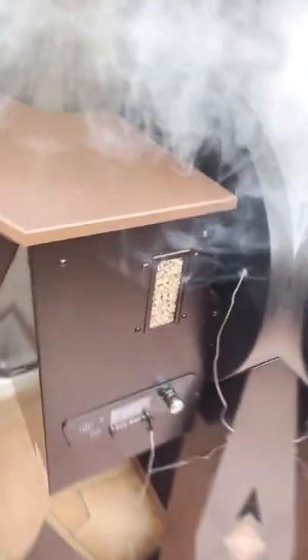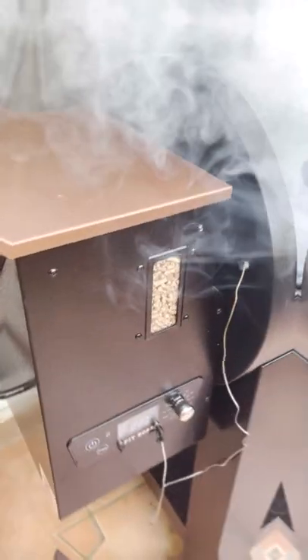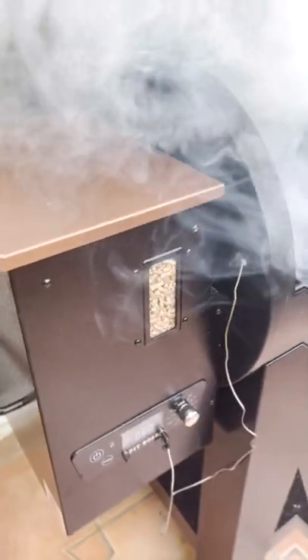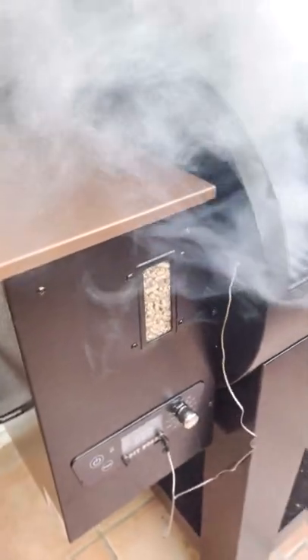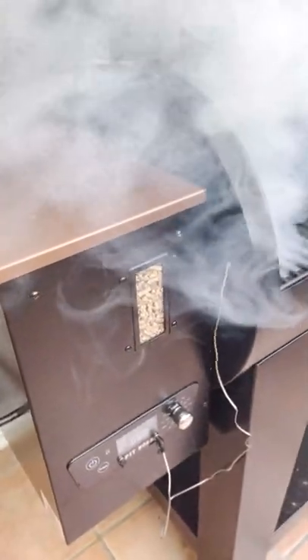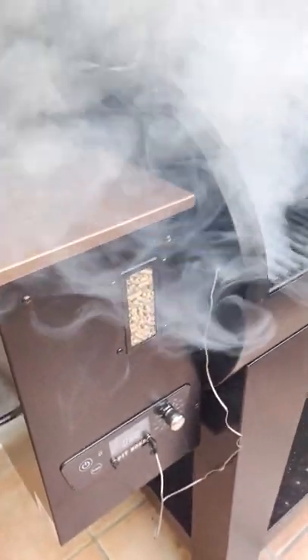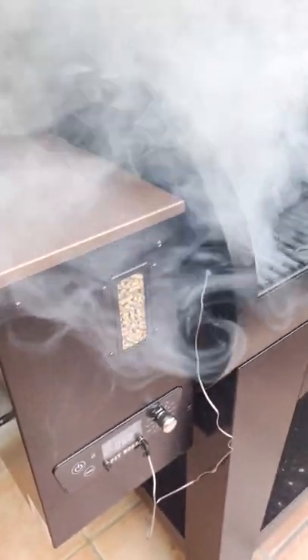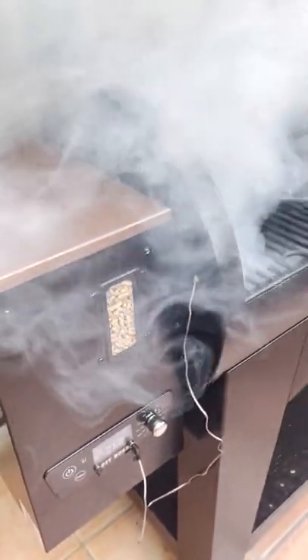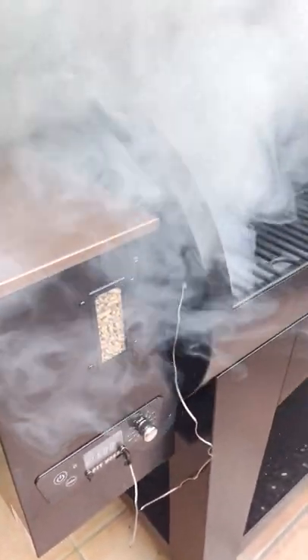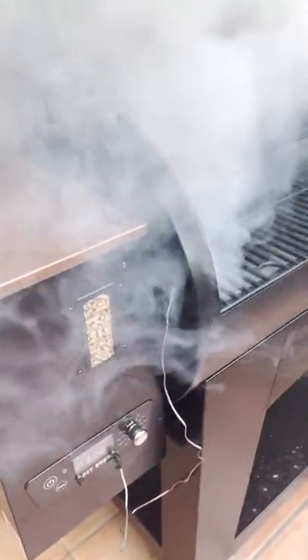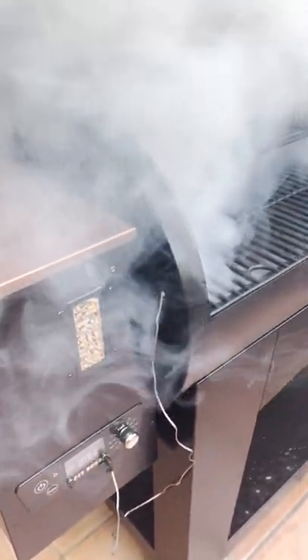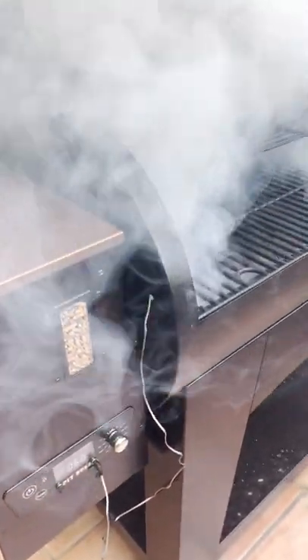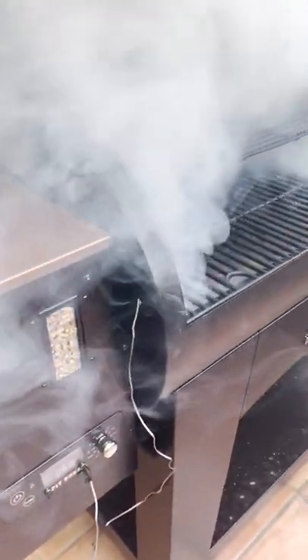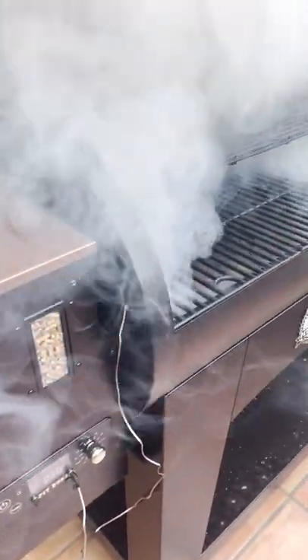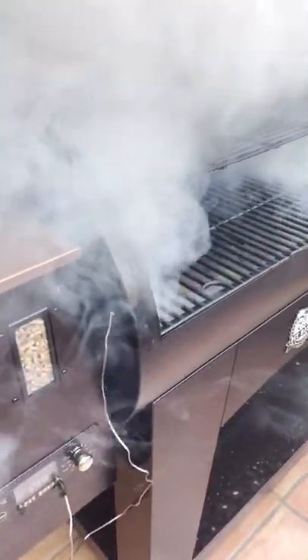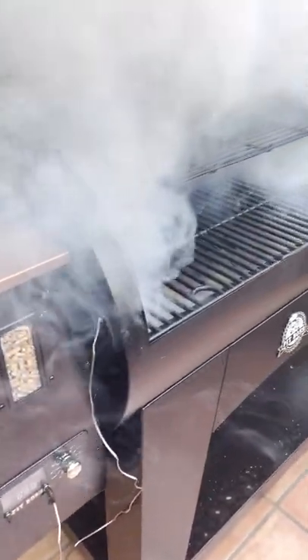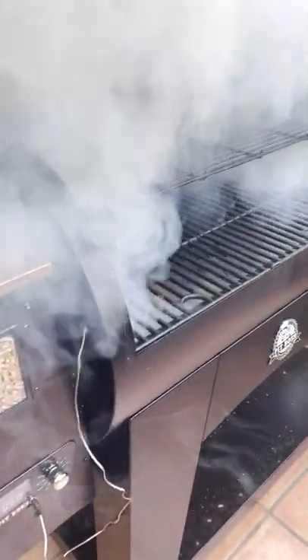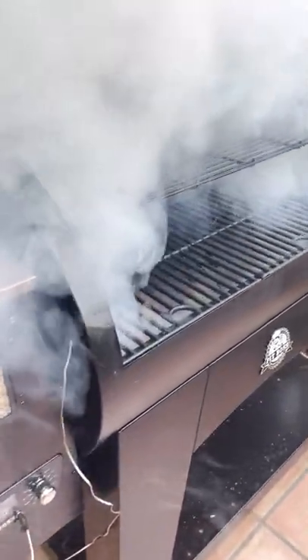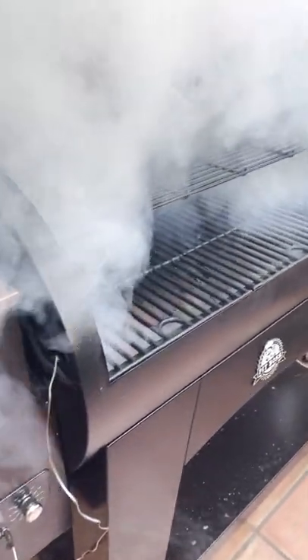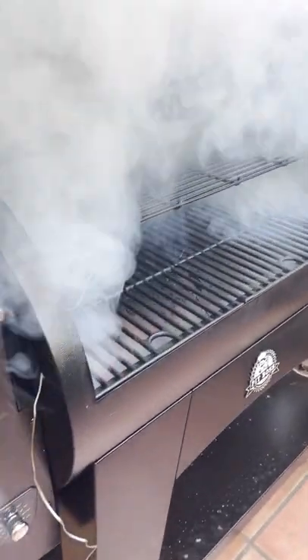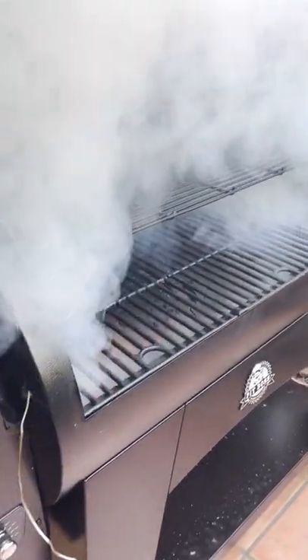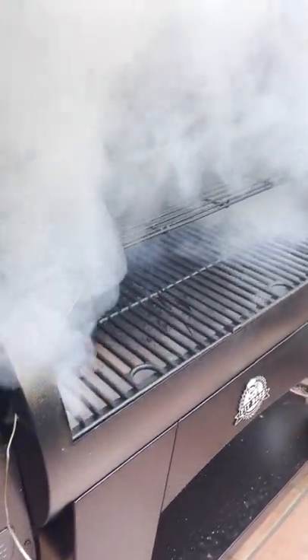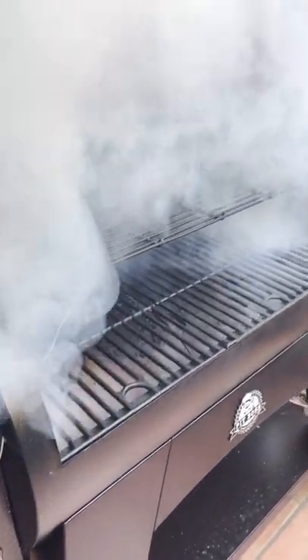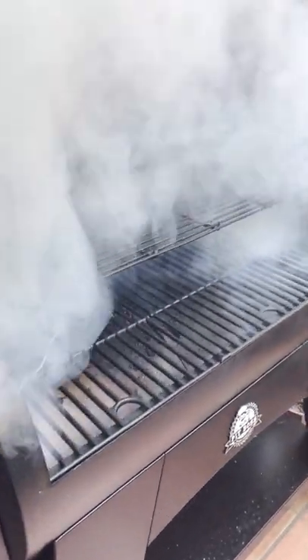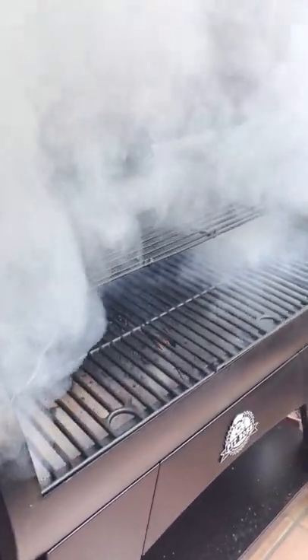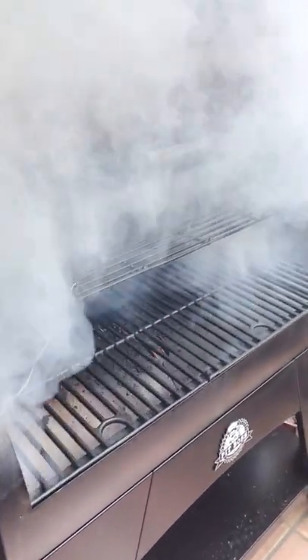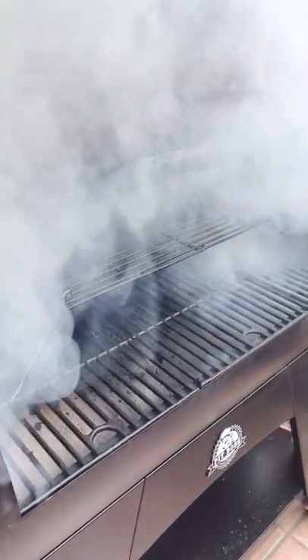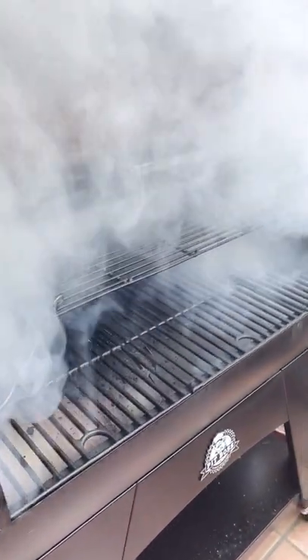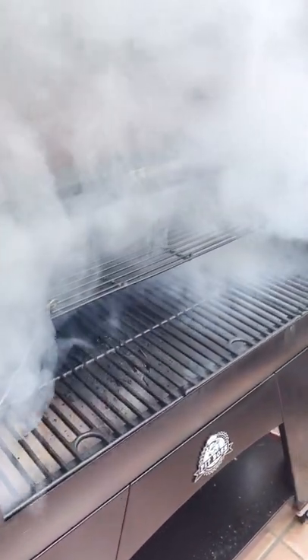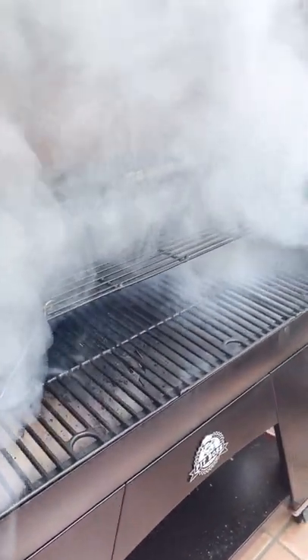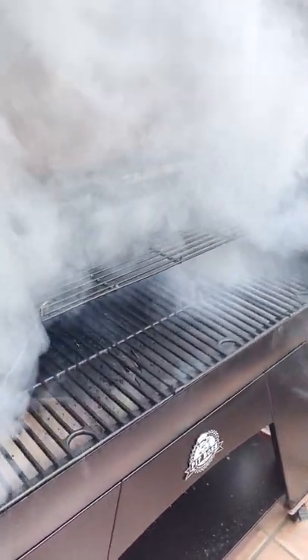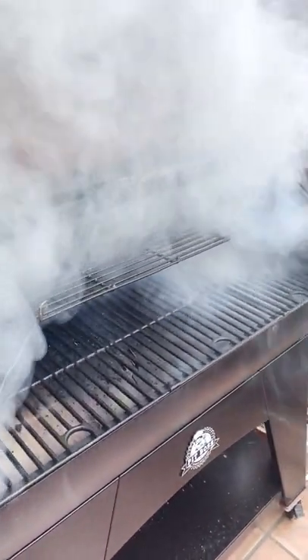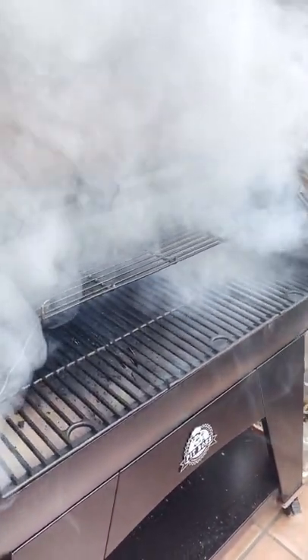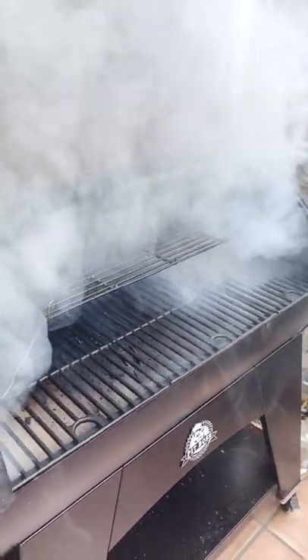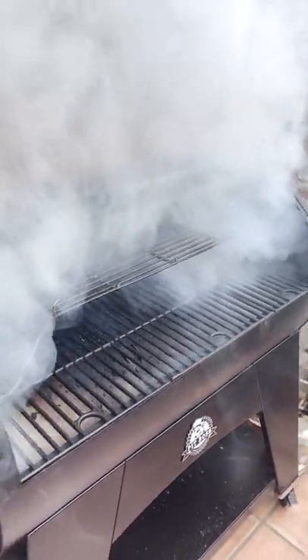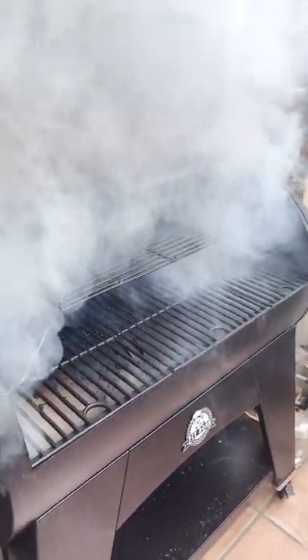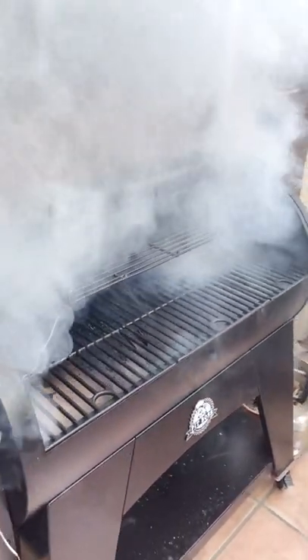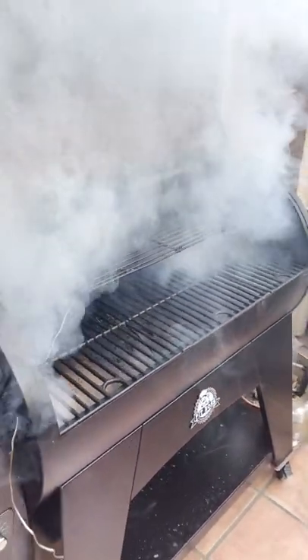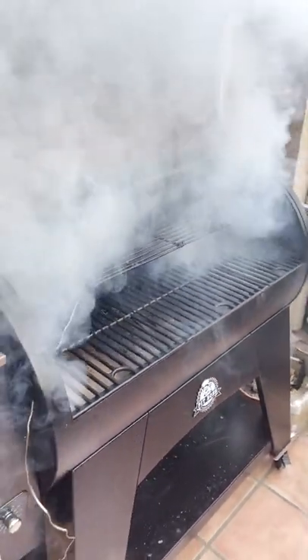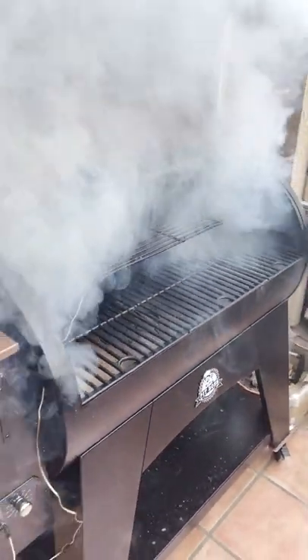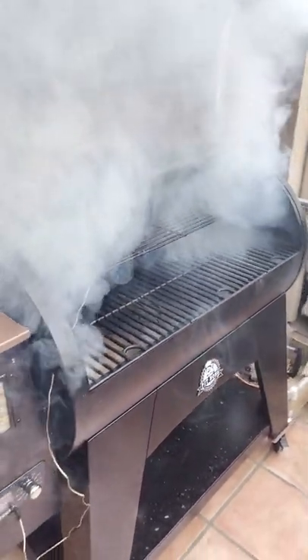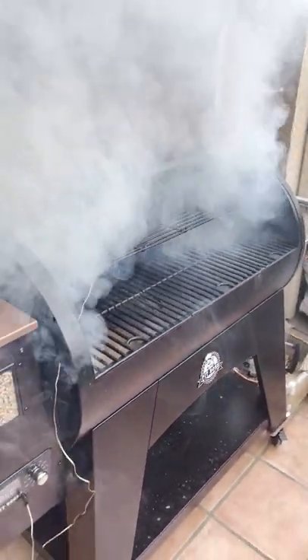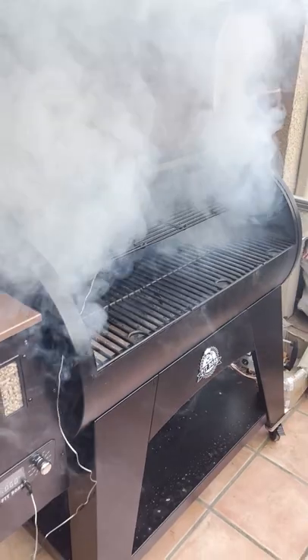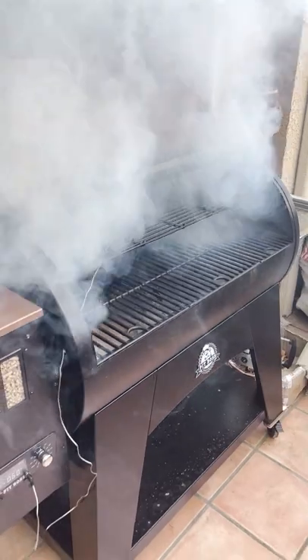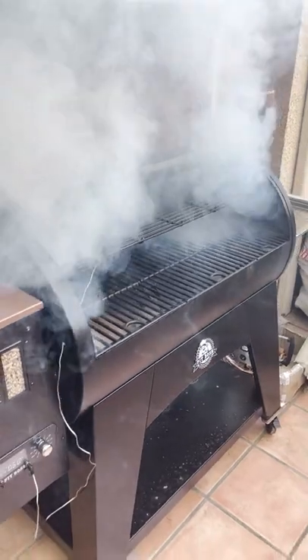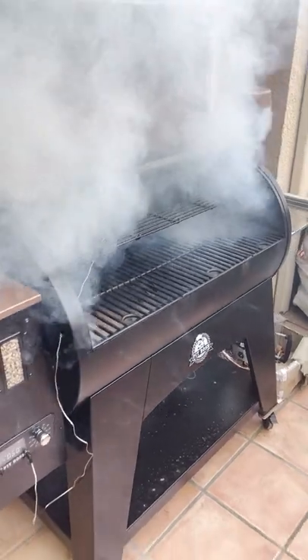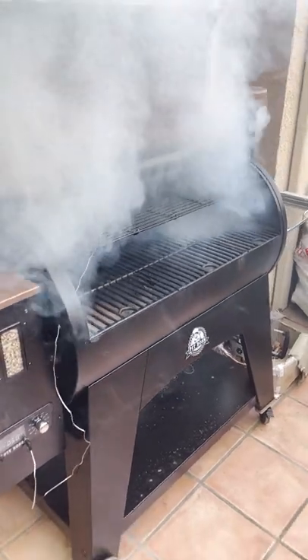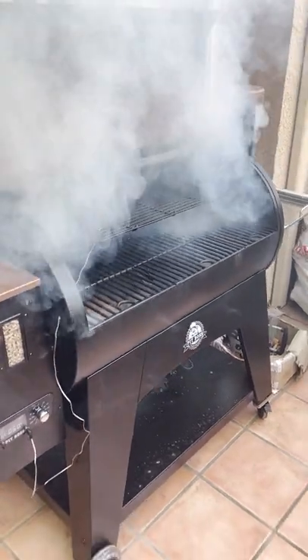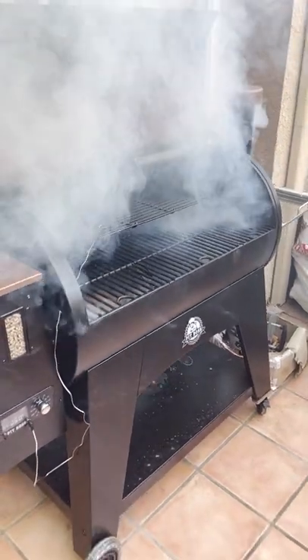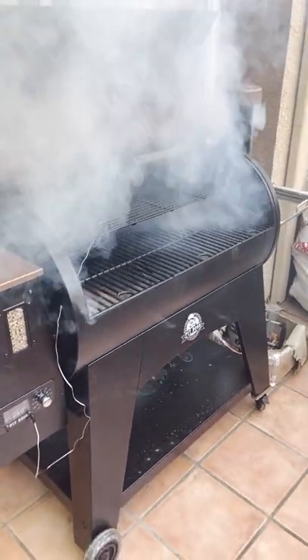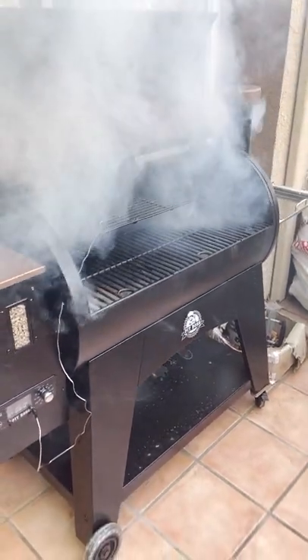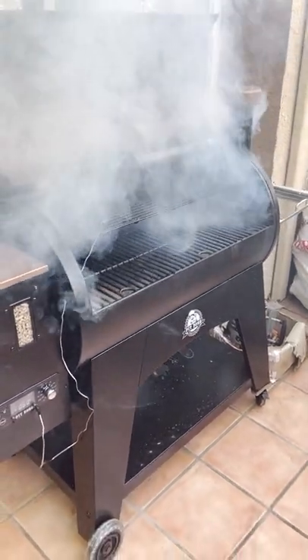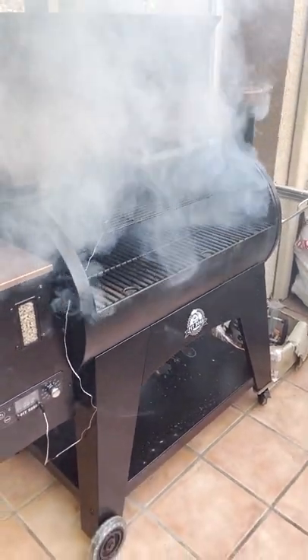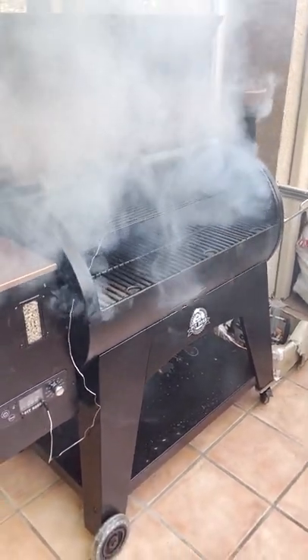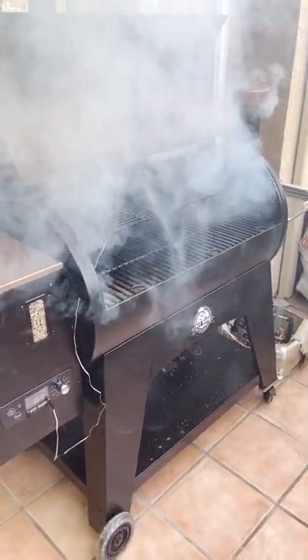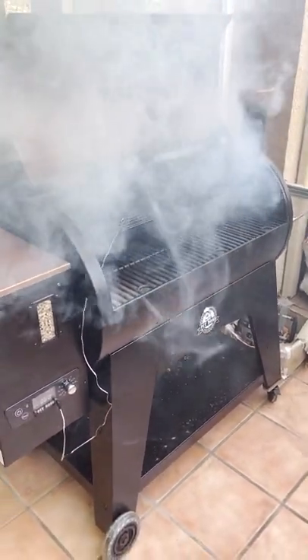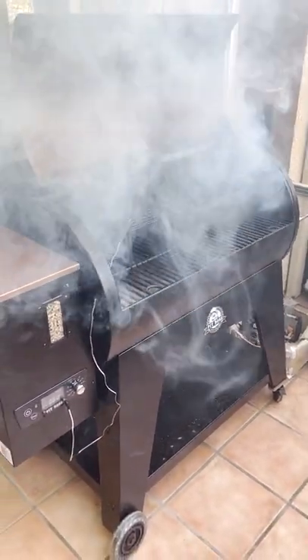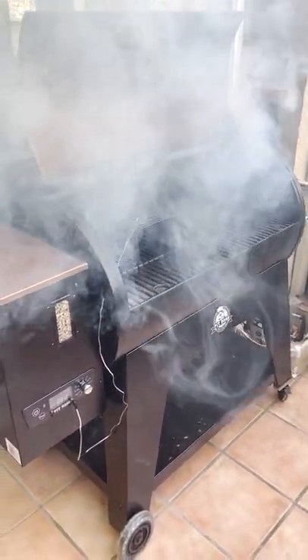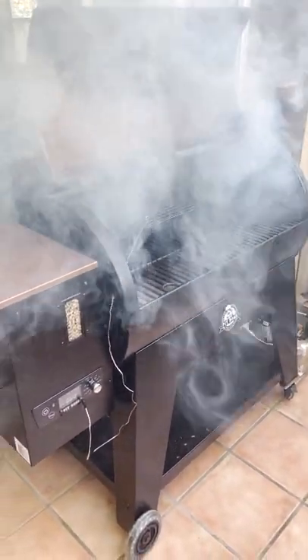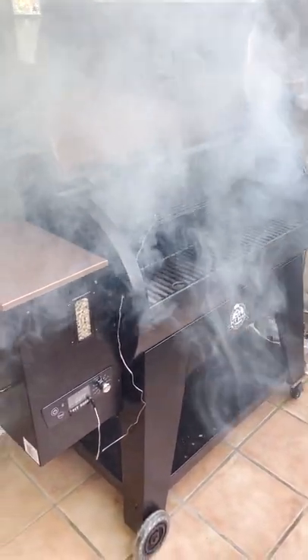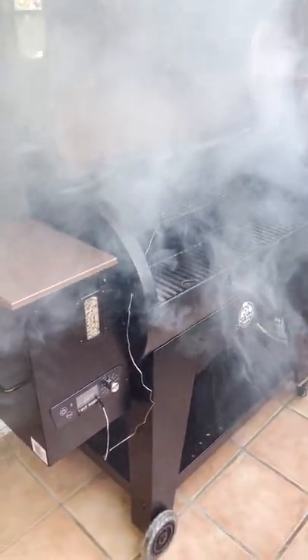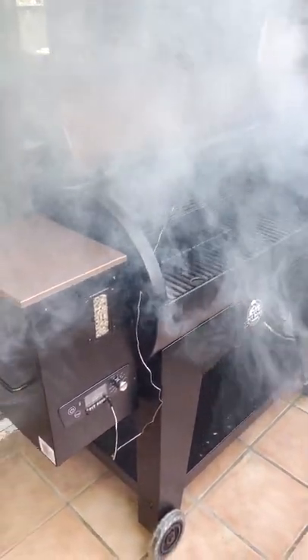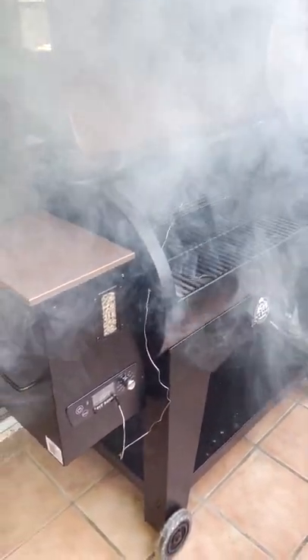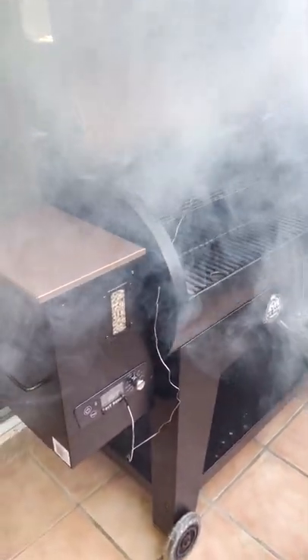Fire it up, set it on the smoke setting. I am loving this Pit Boss — it is amazing.